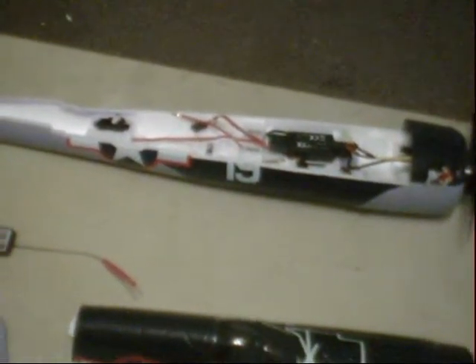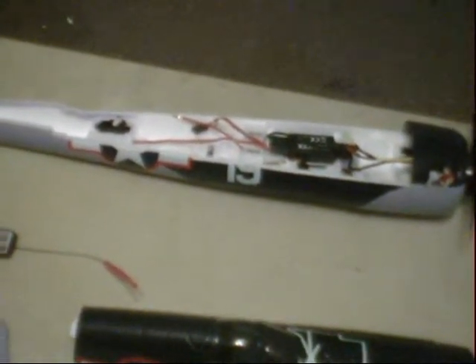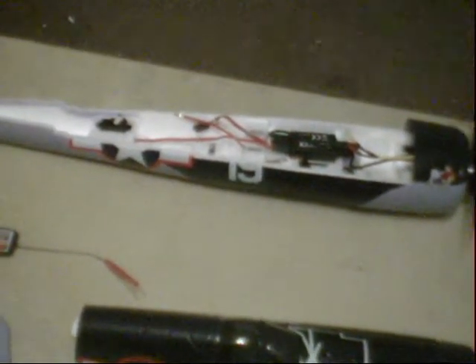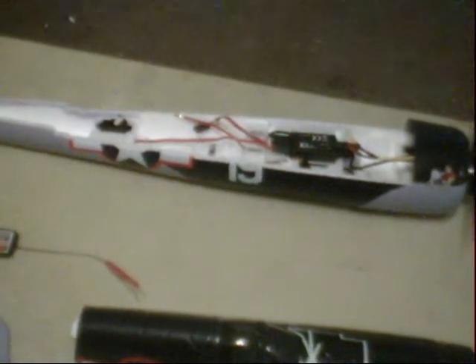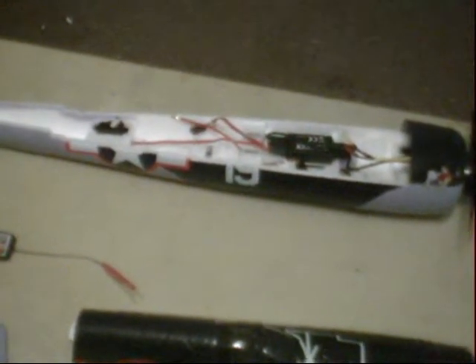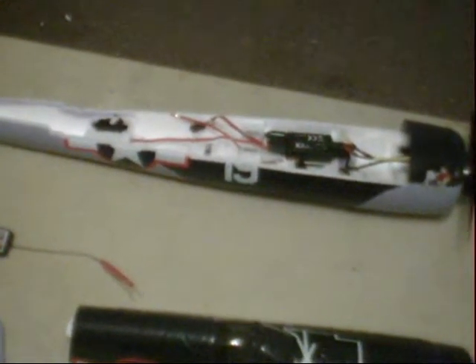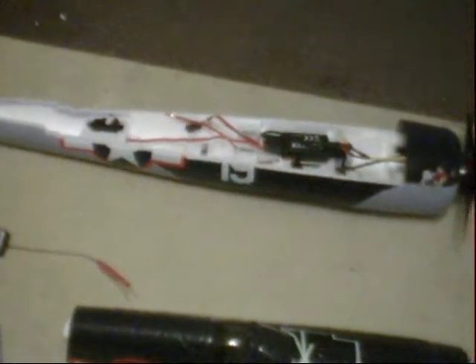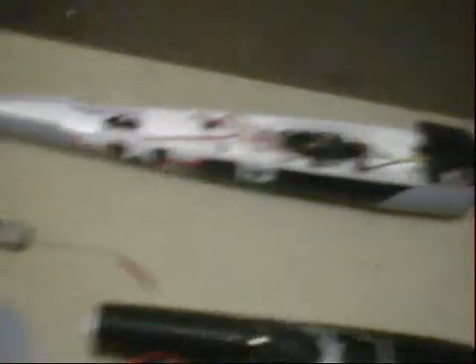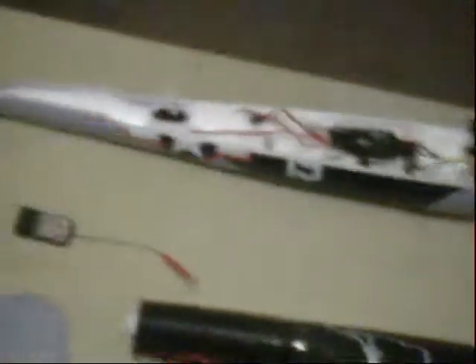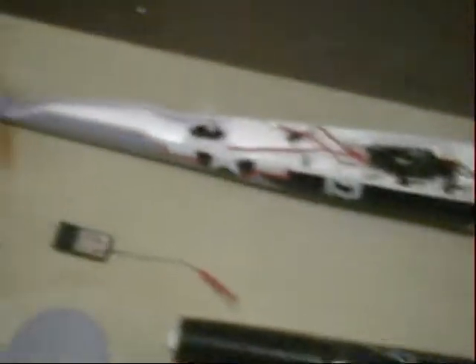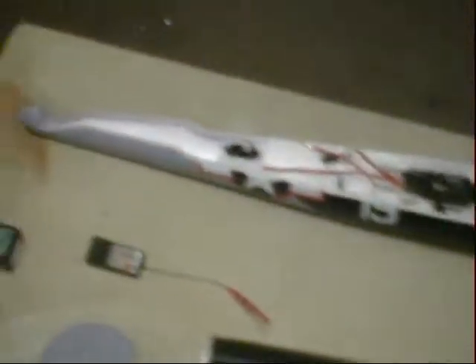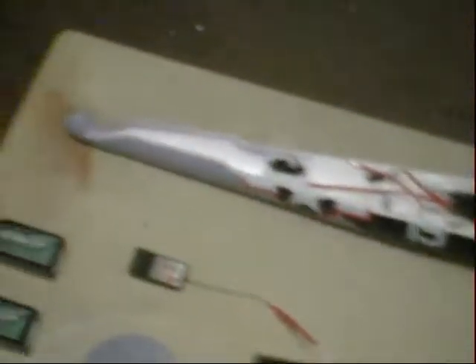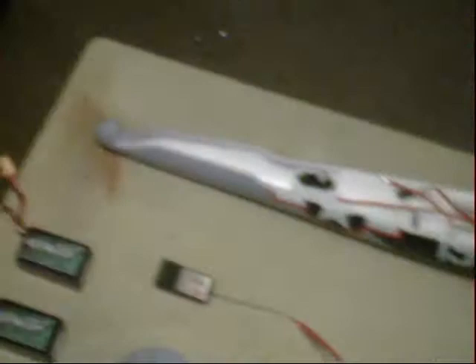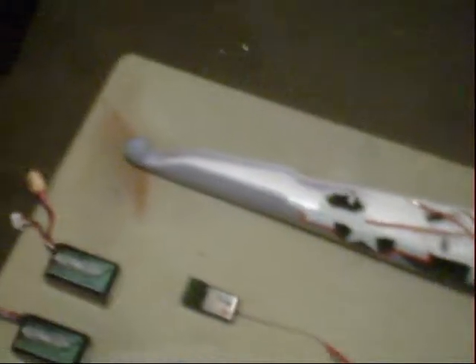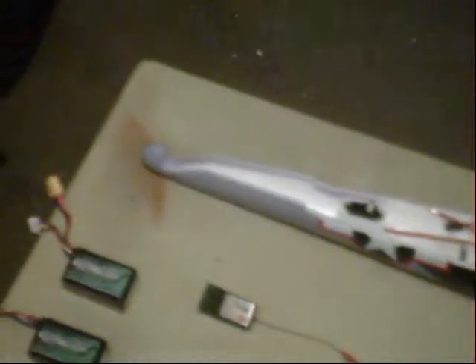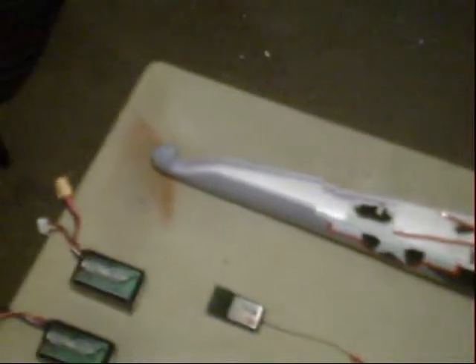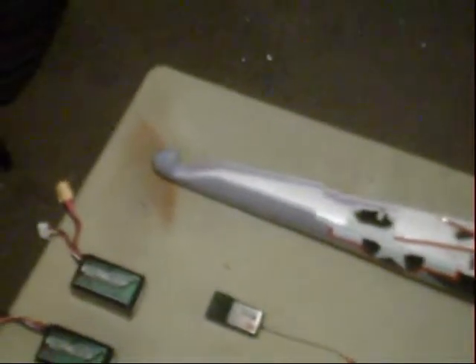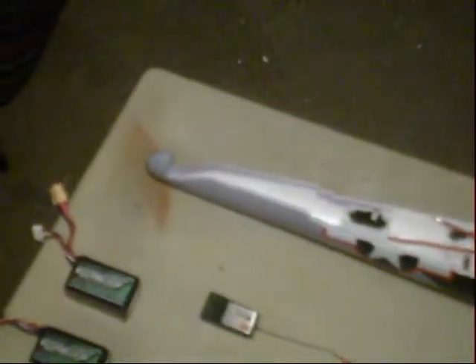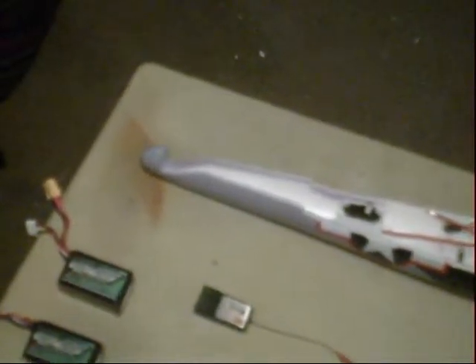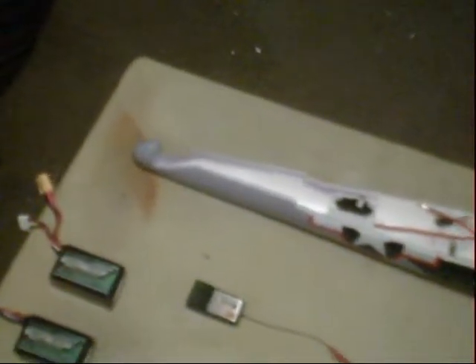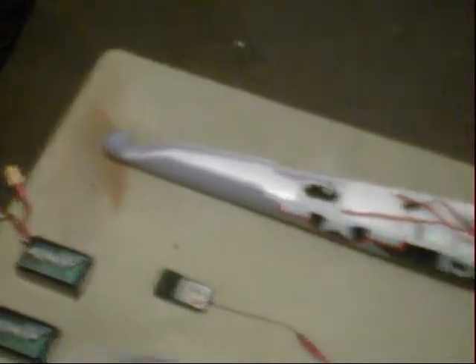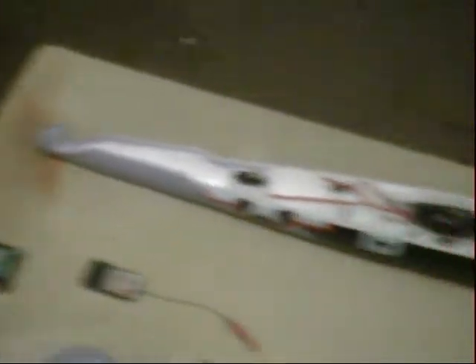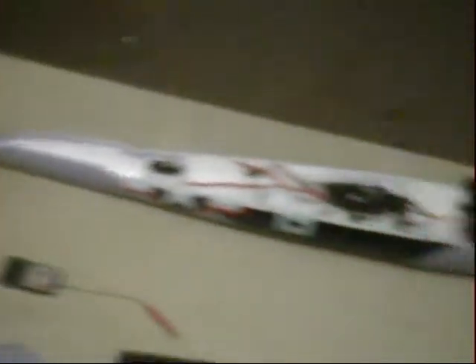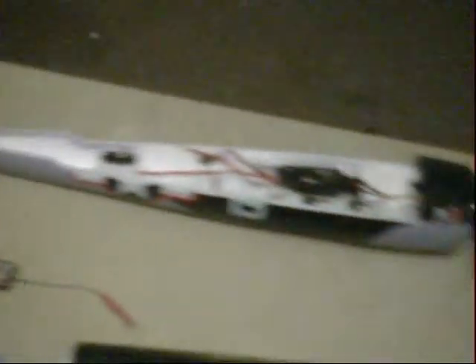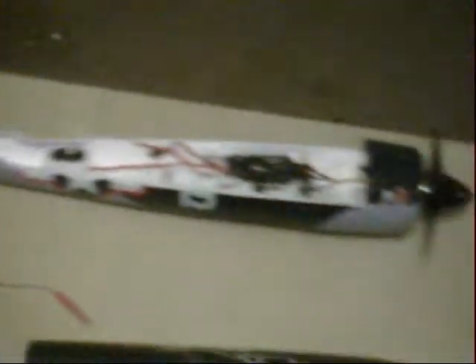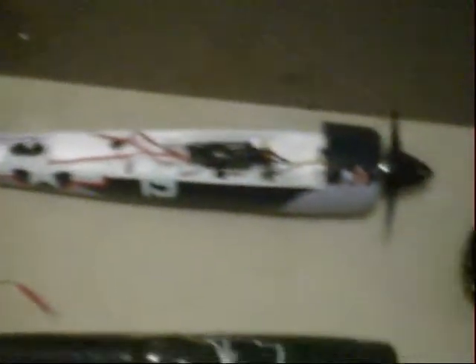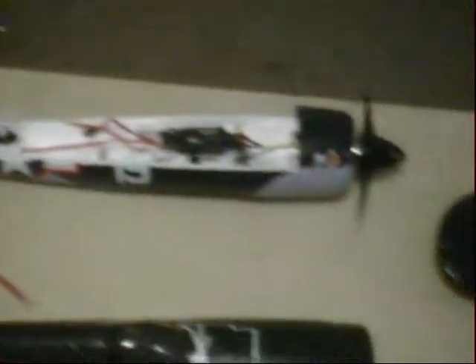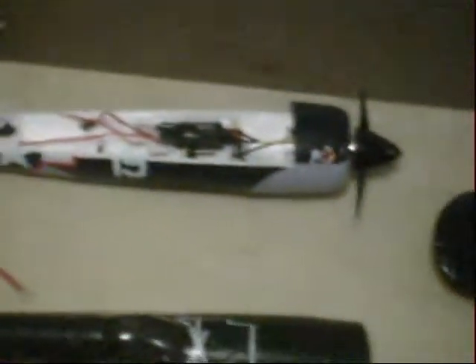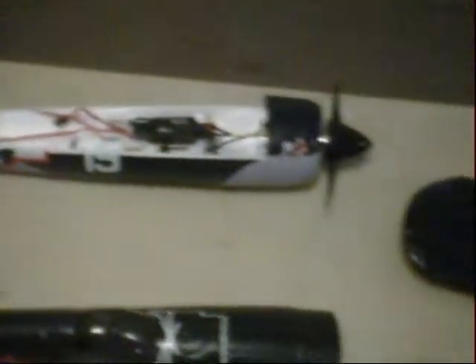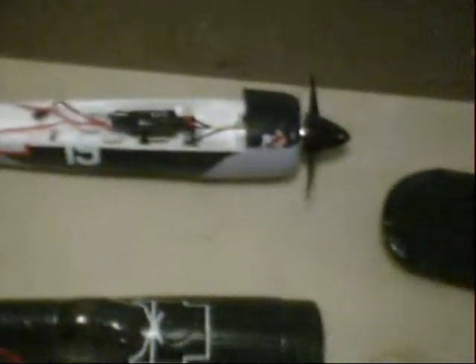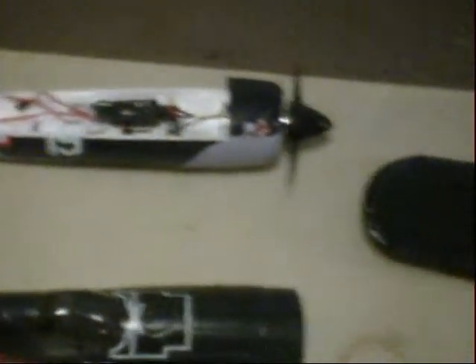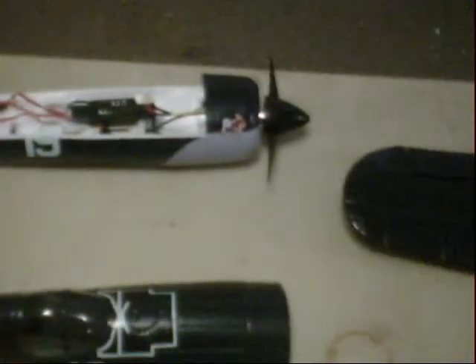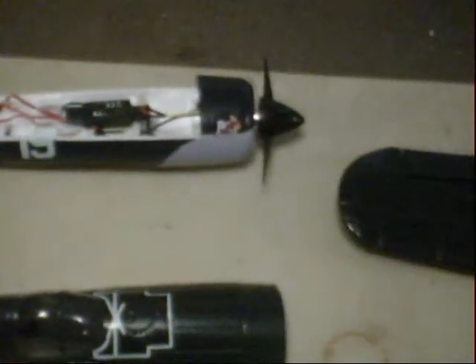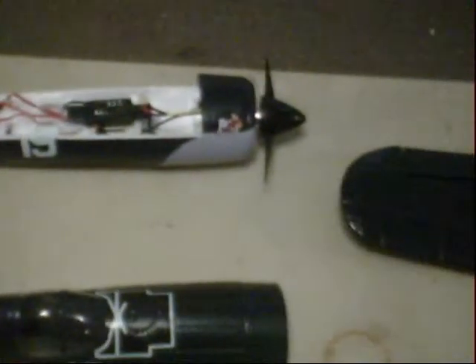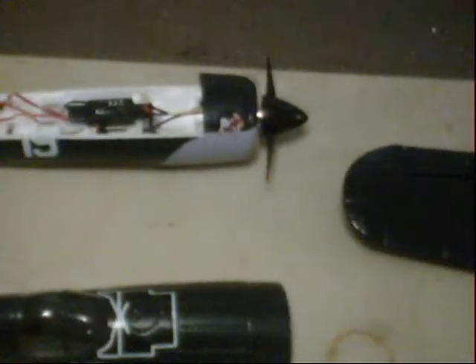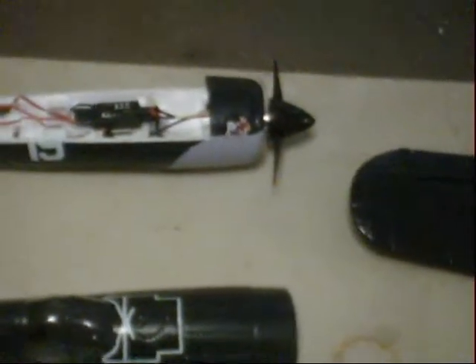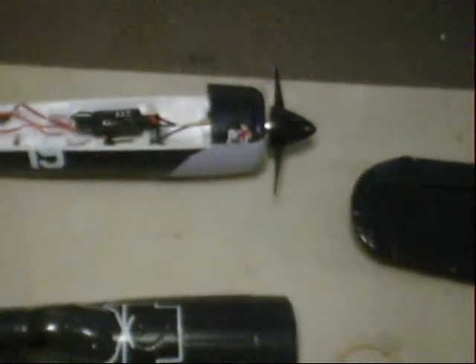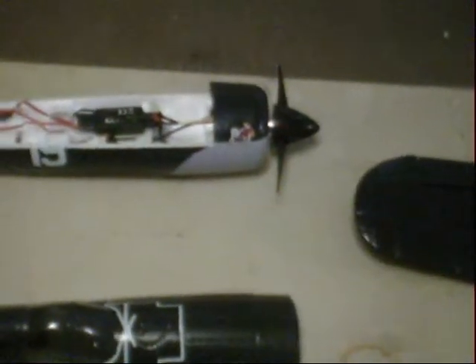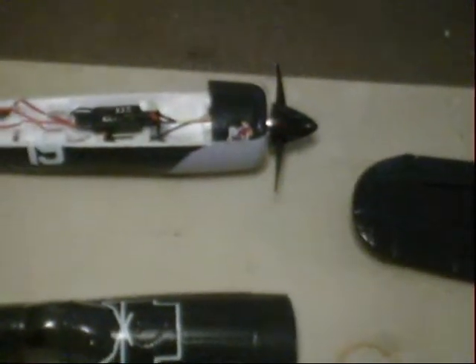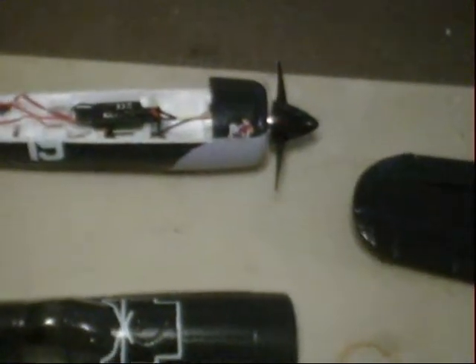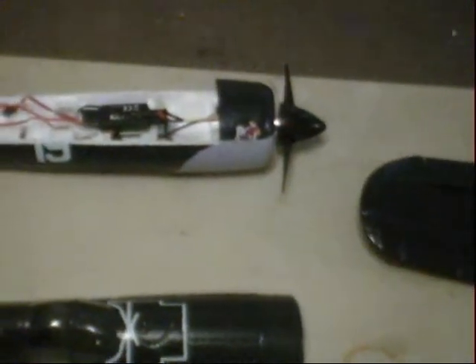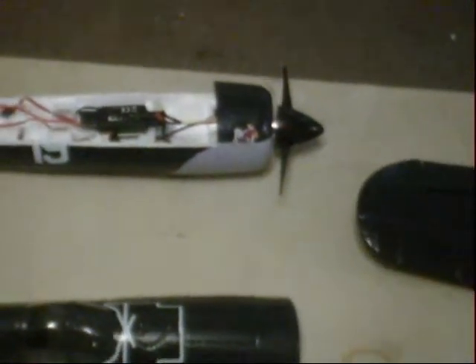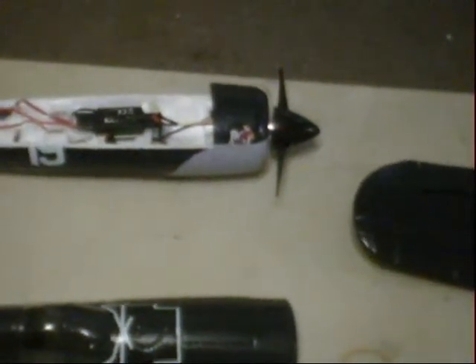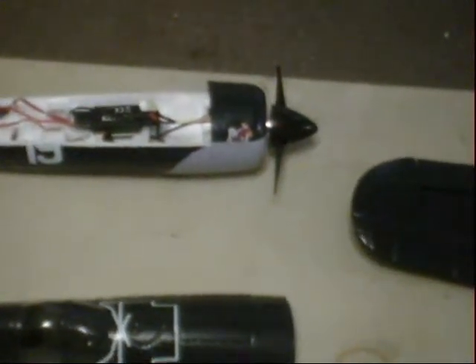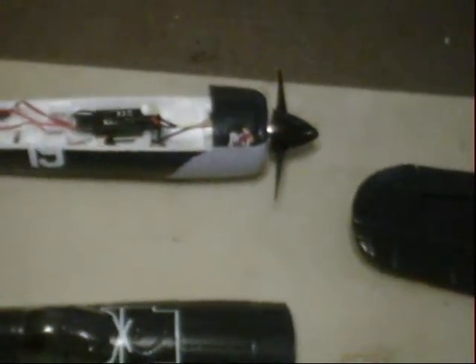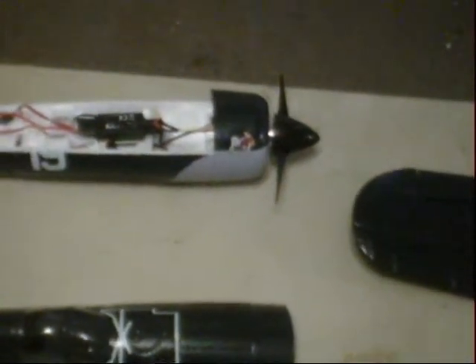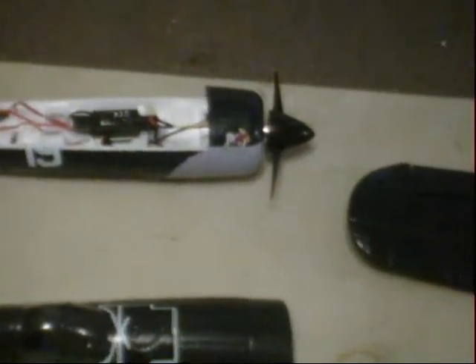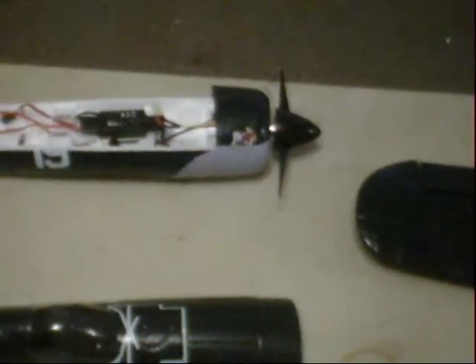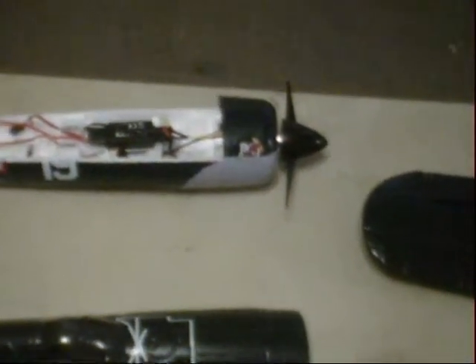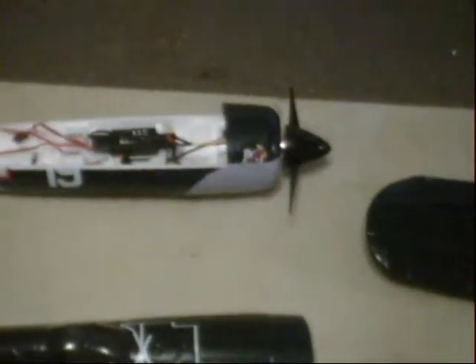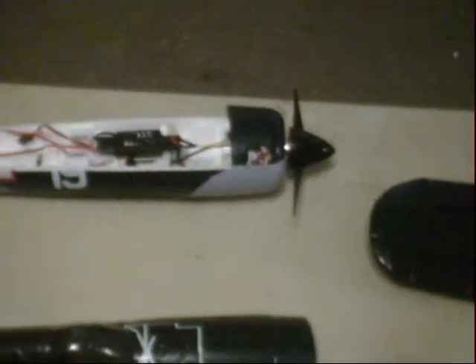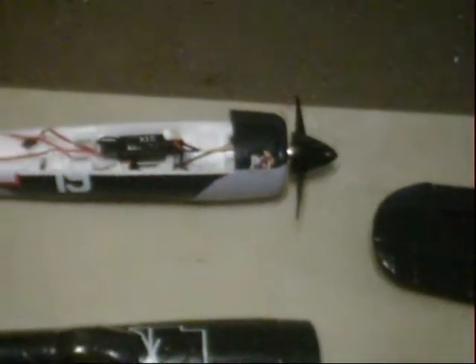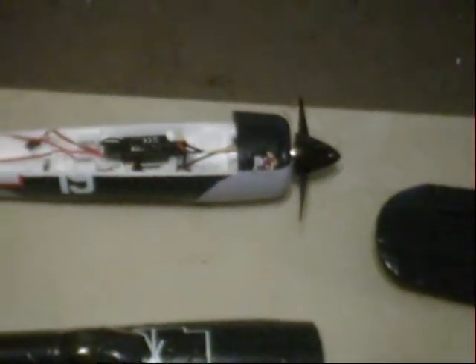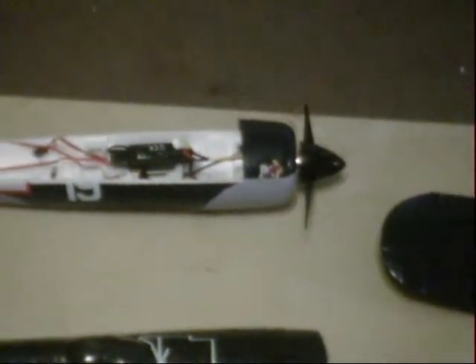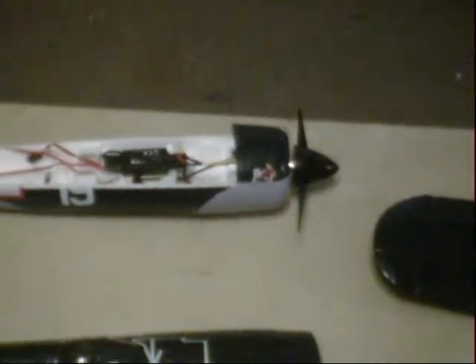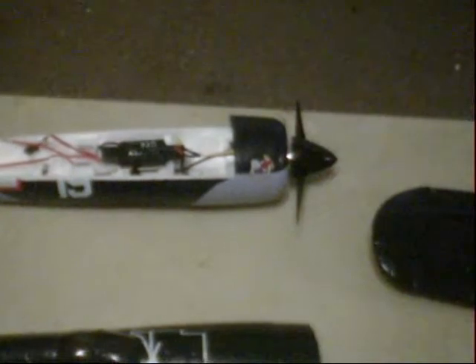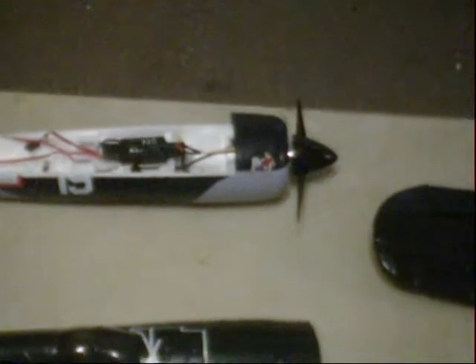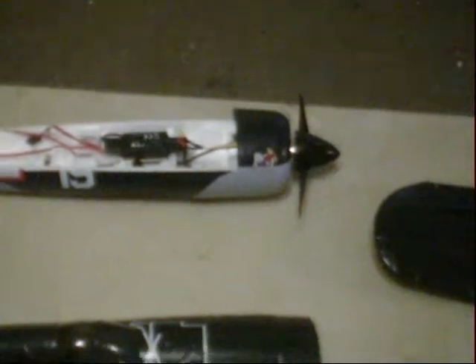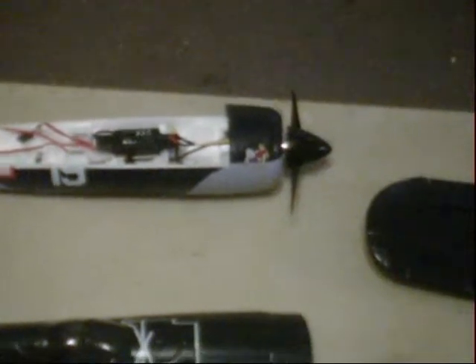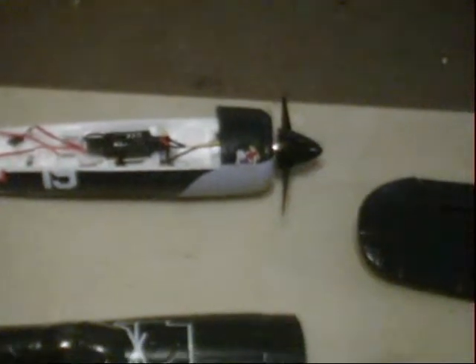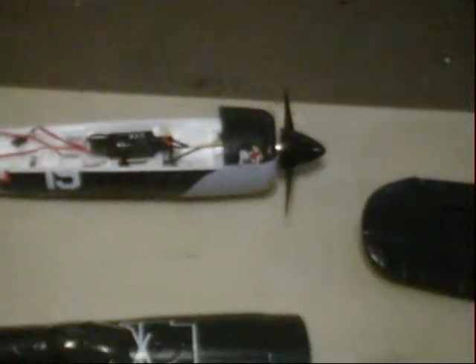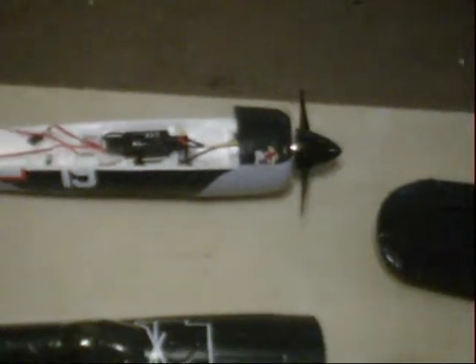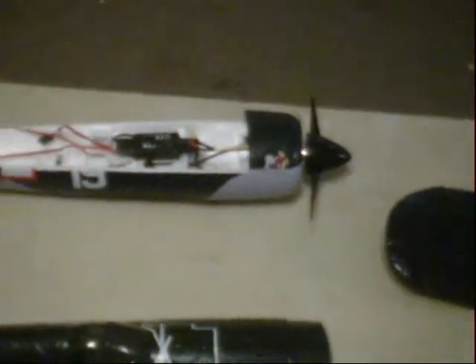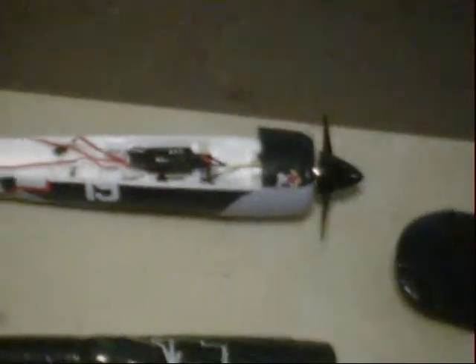I'm not worried about scale on this particular plane. If I was, then I would have bought something that was a little more scale.